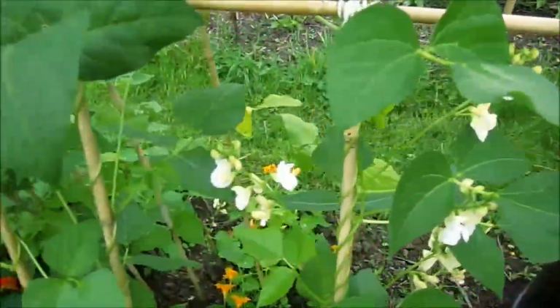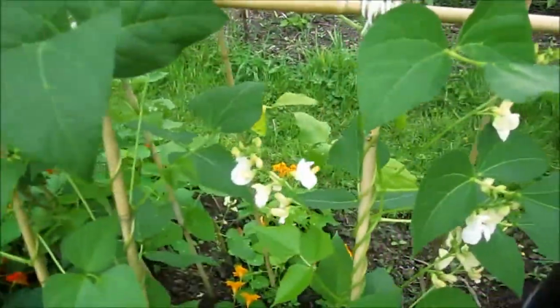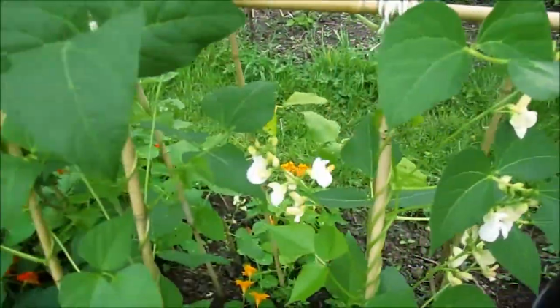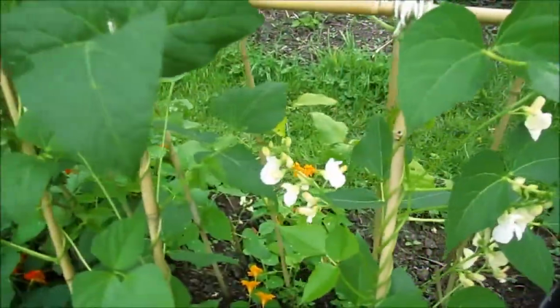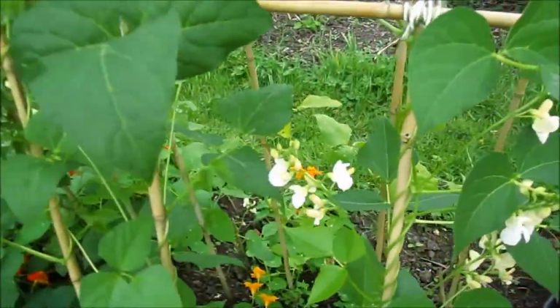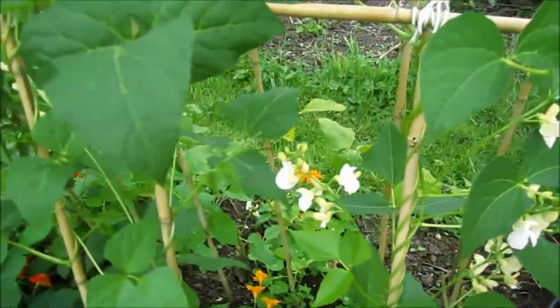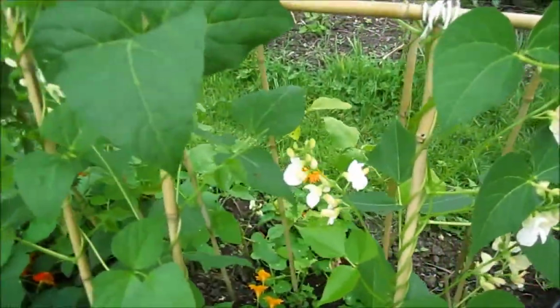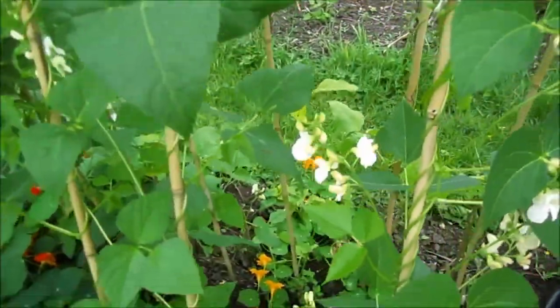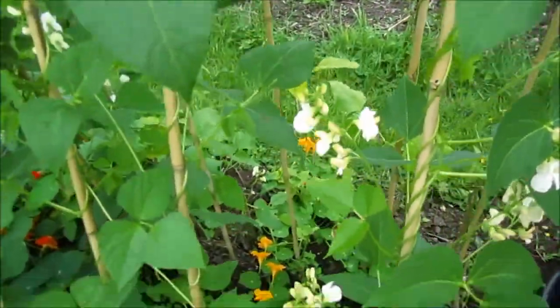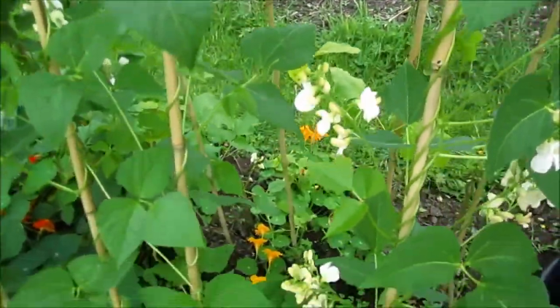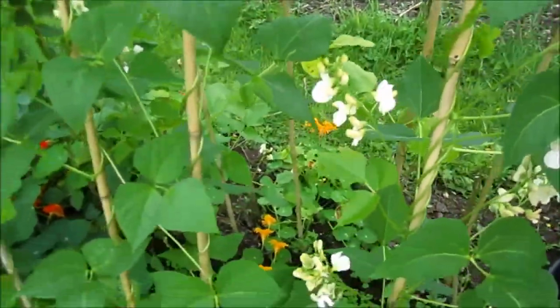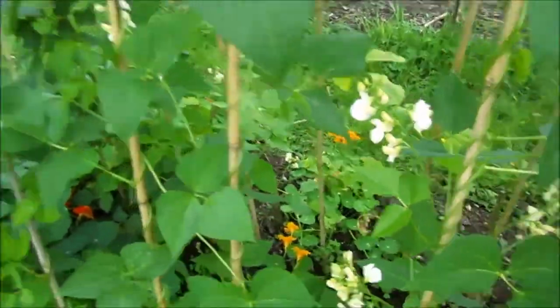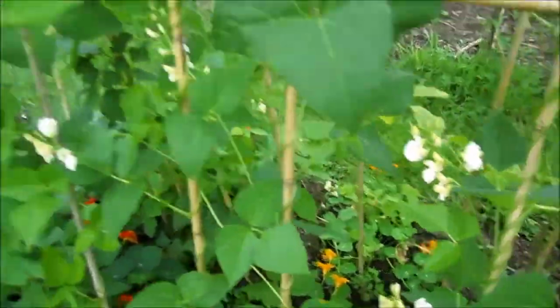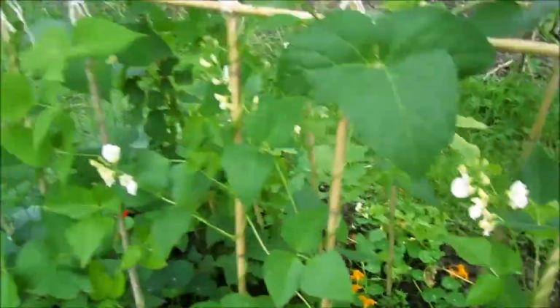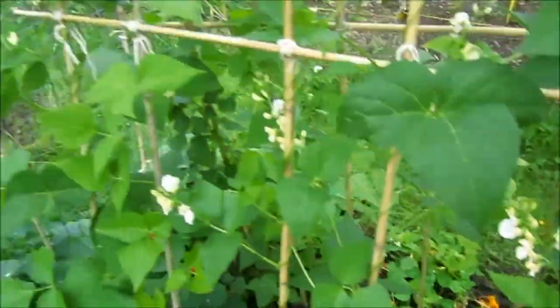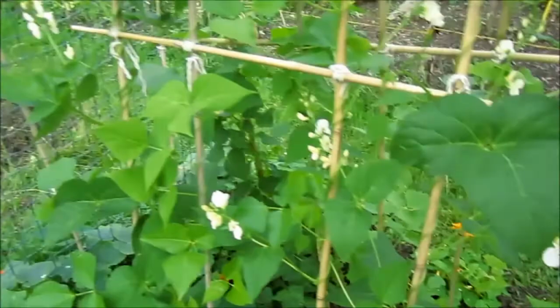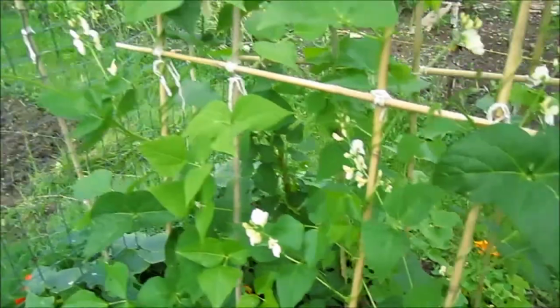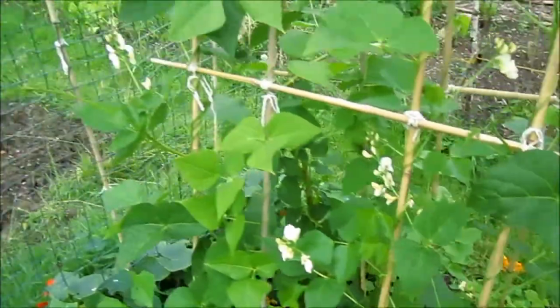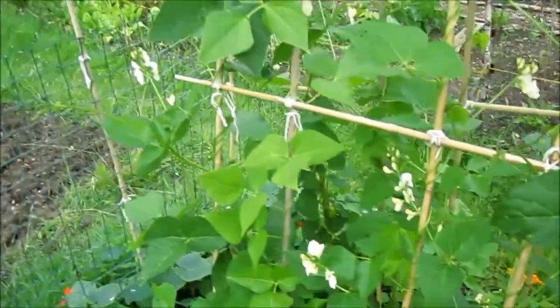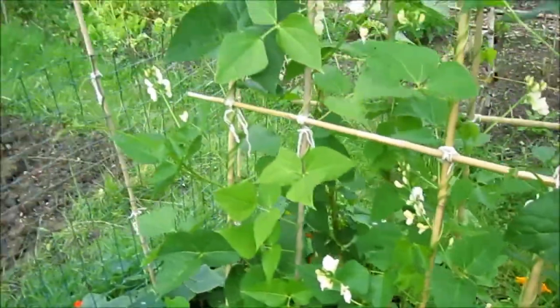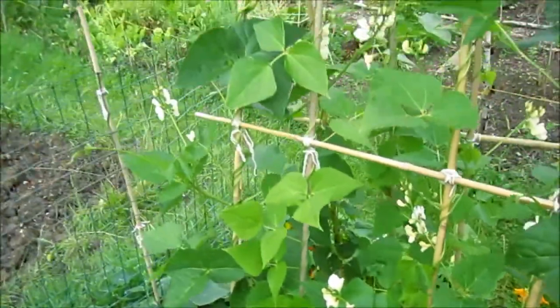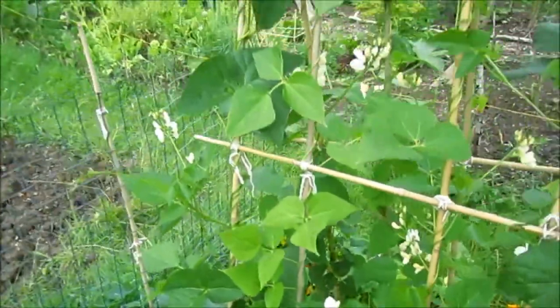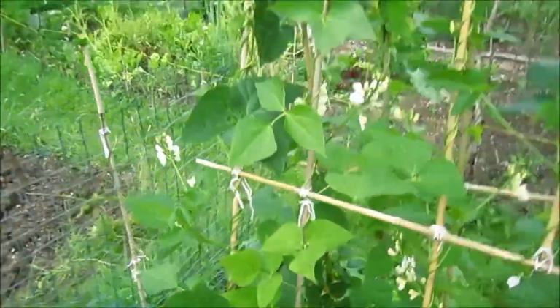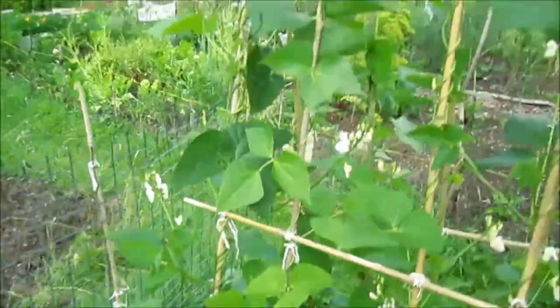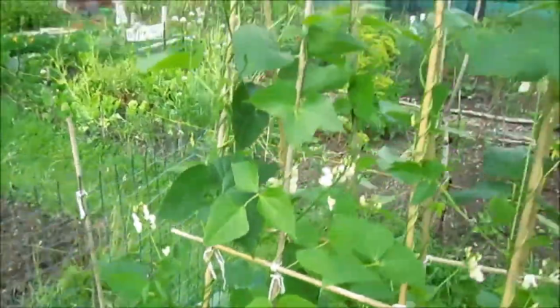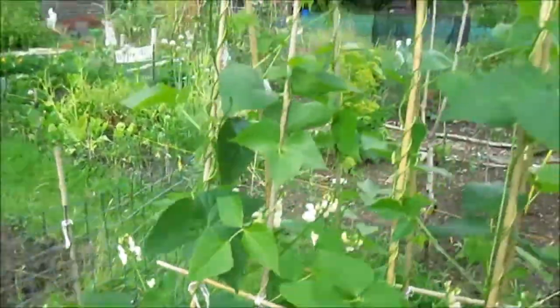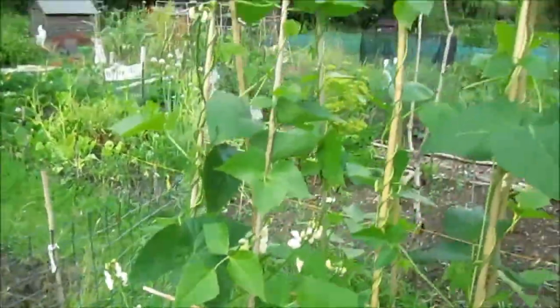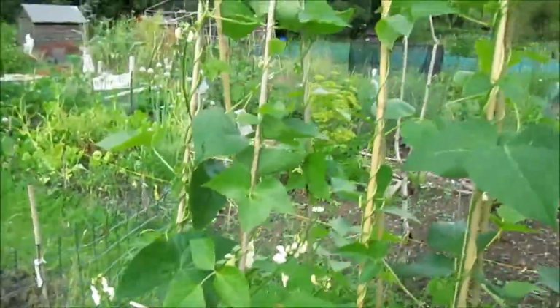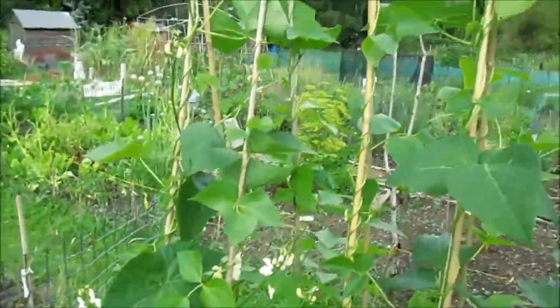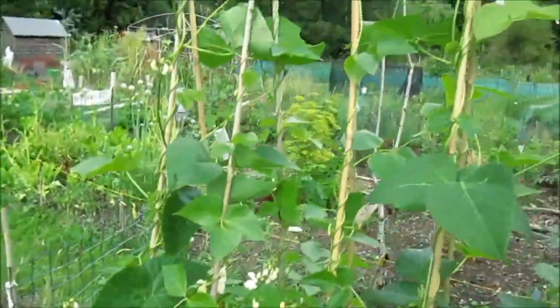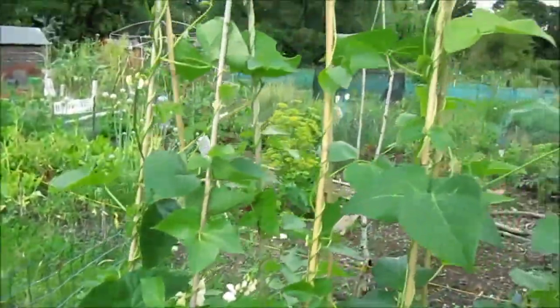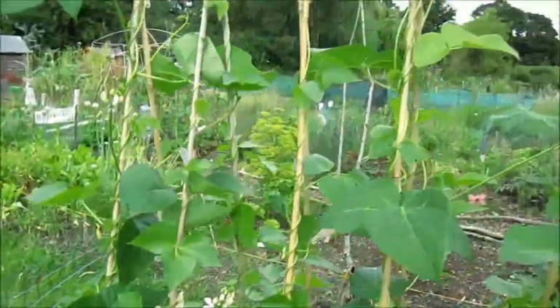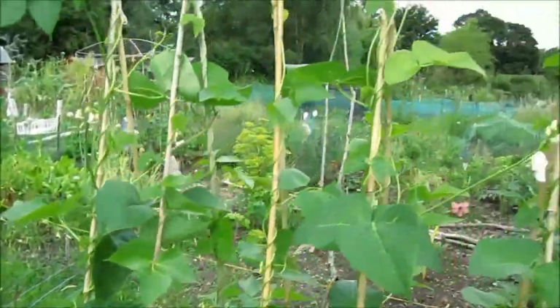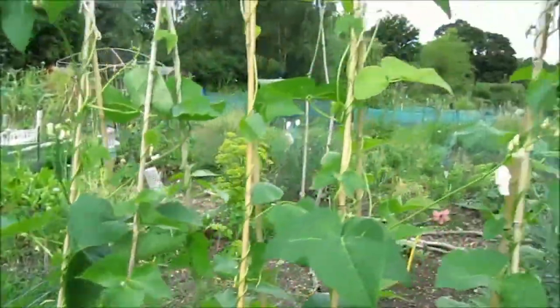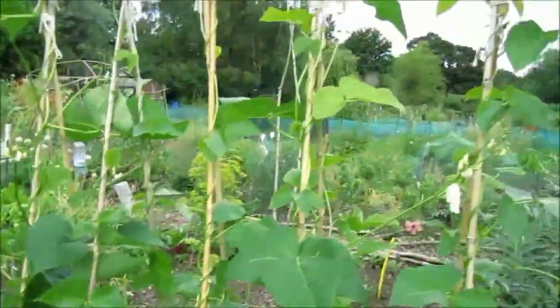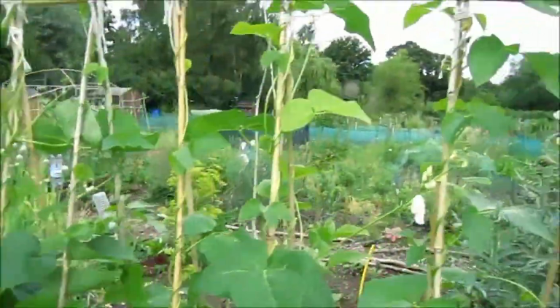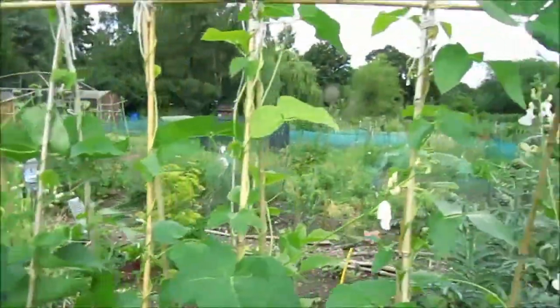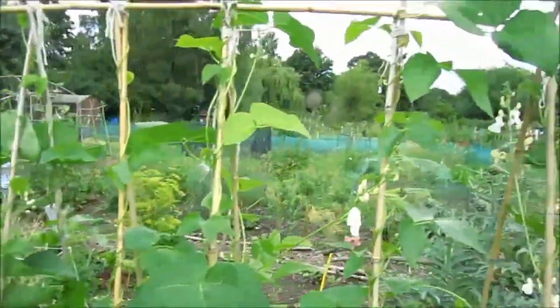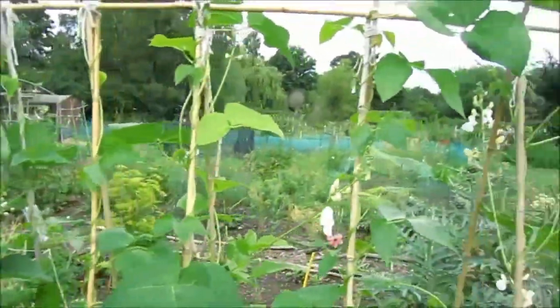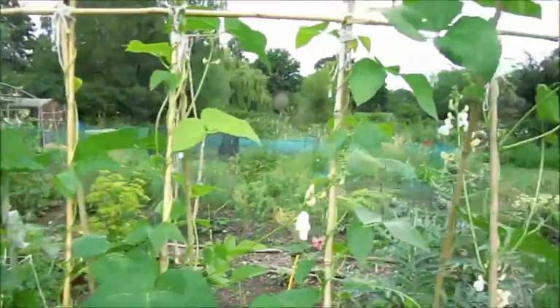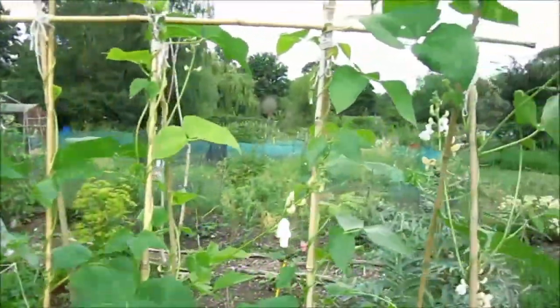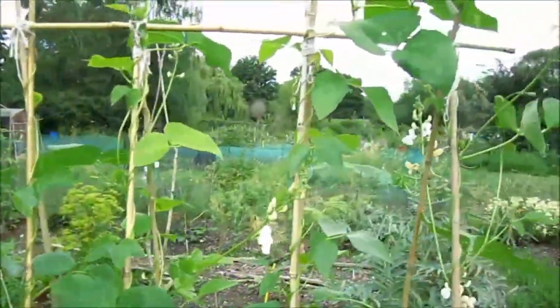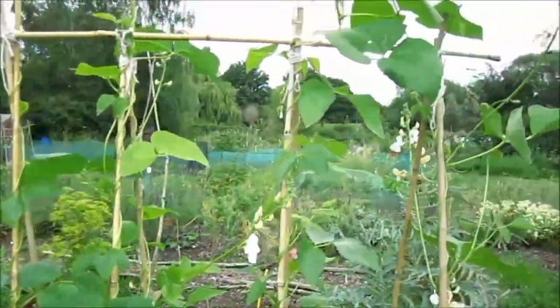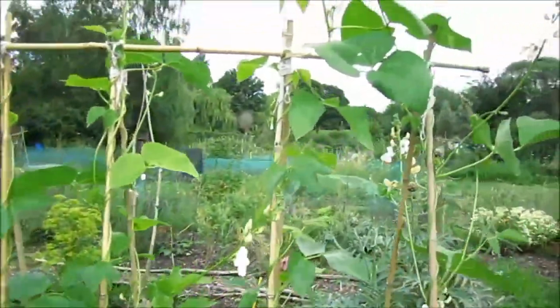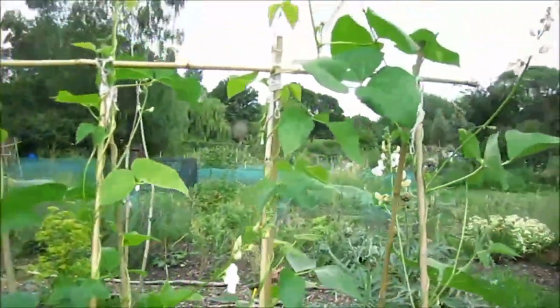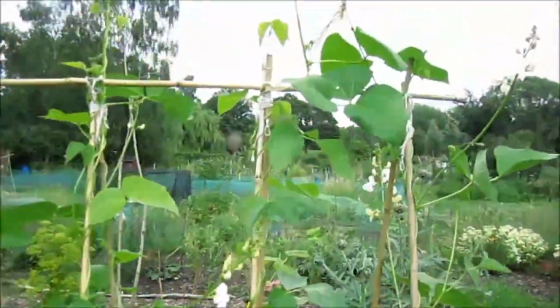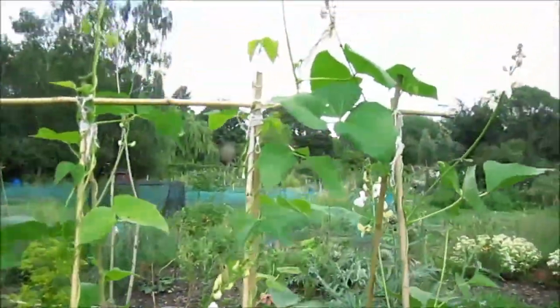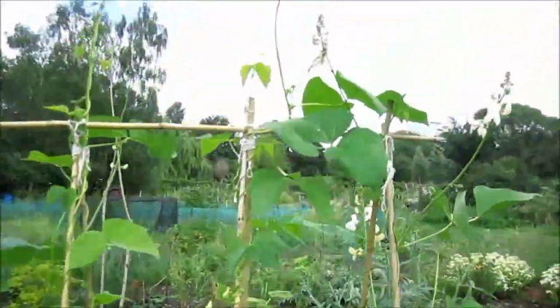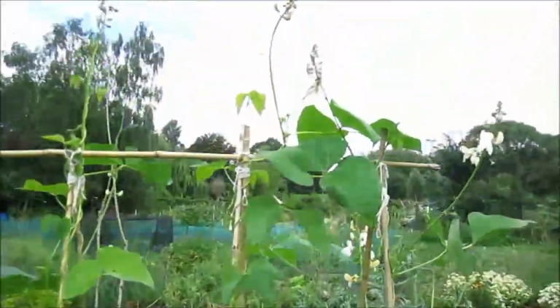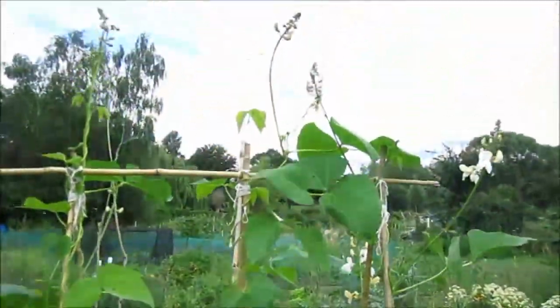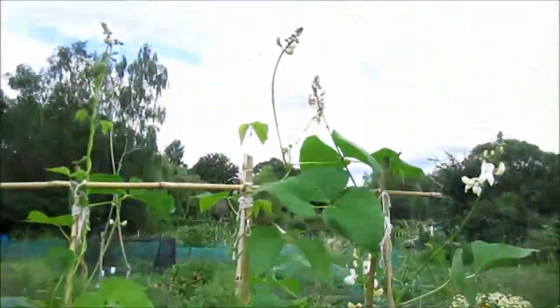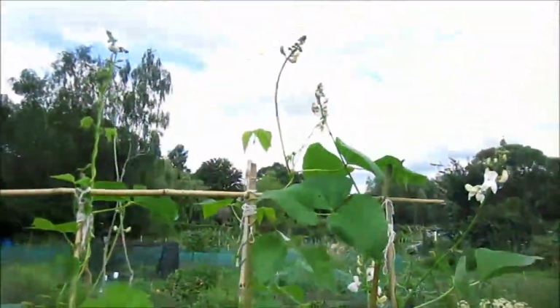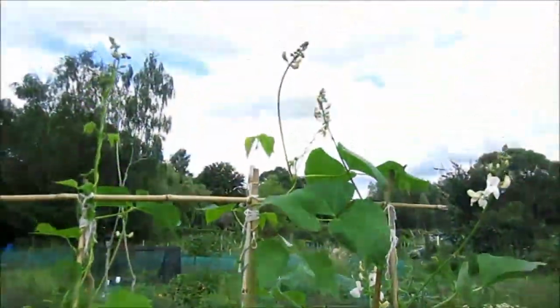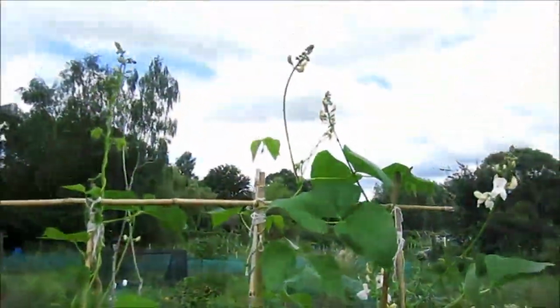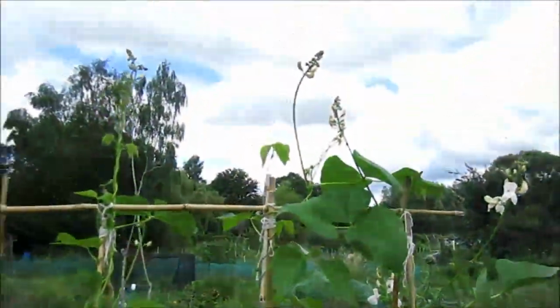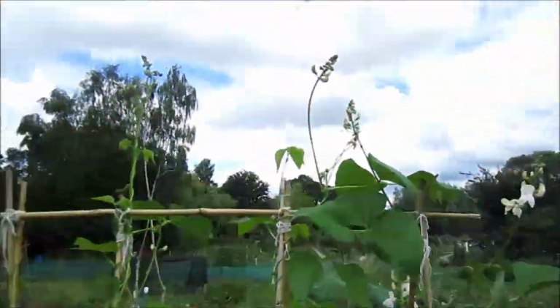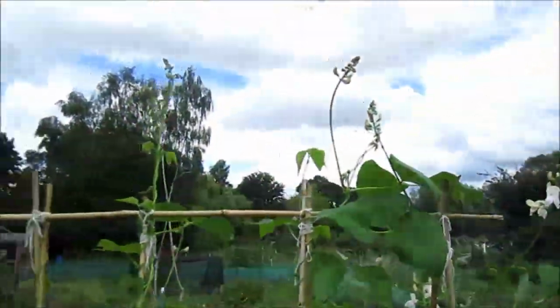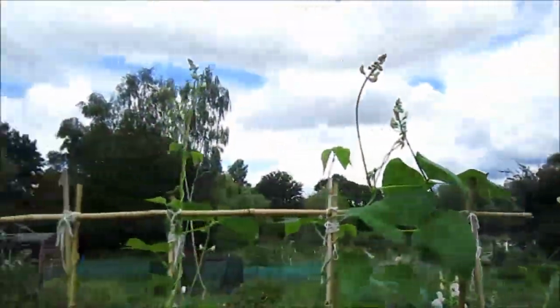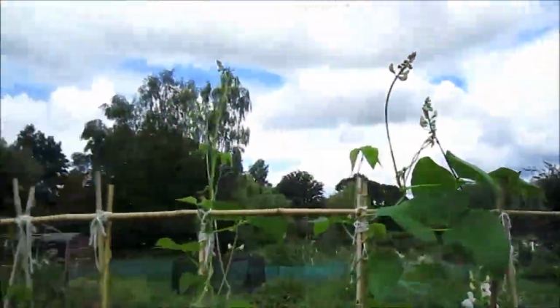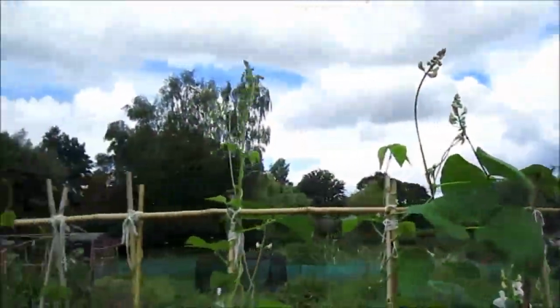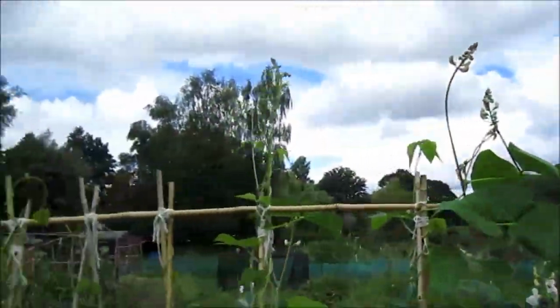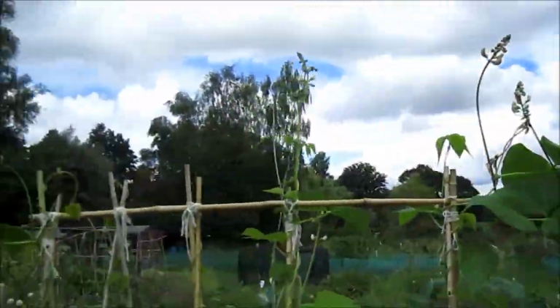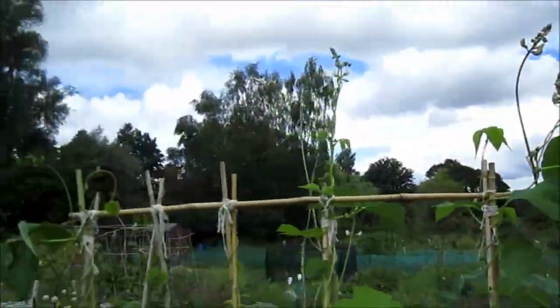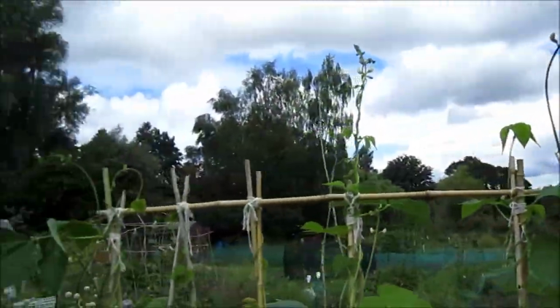My runner beans are all looking pretty healthy now — lots of flowers on them, sort of white flowers. None of them have set yet, but looking pretty good. They're all kind of at the top of the cane now.